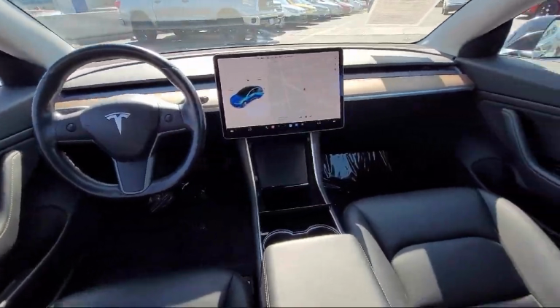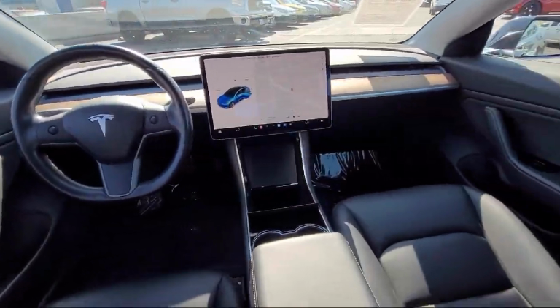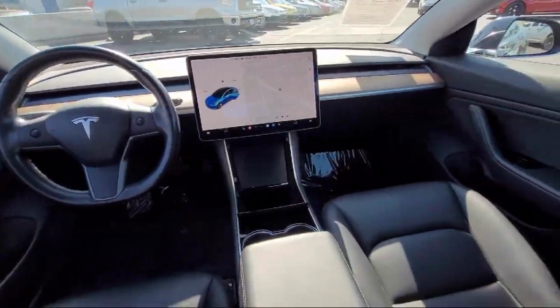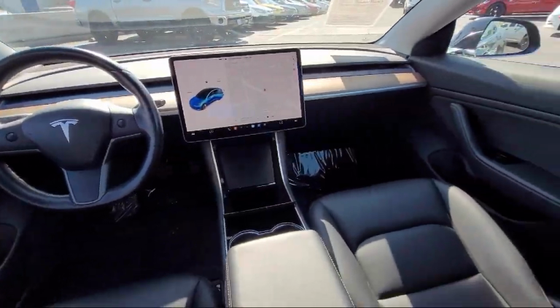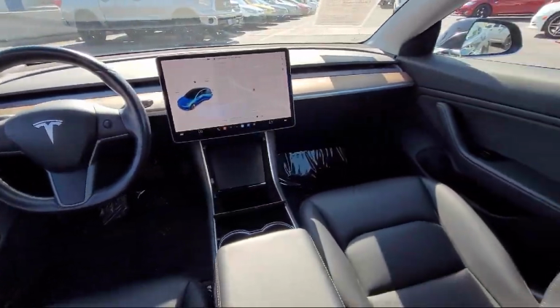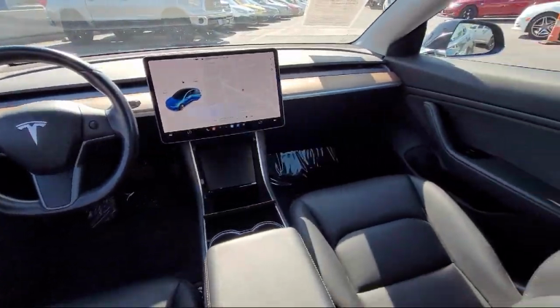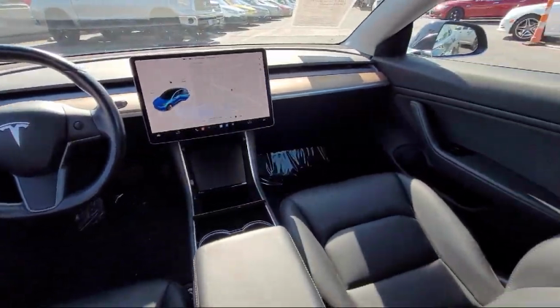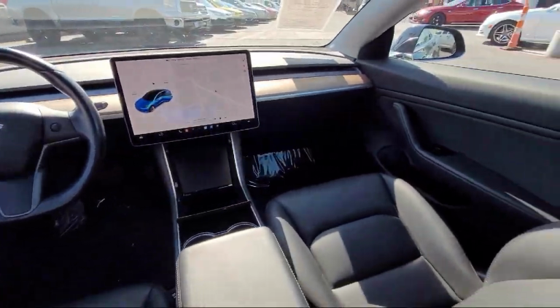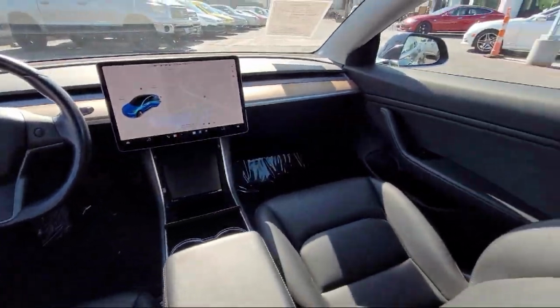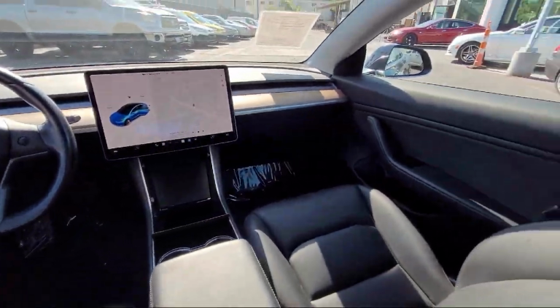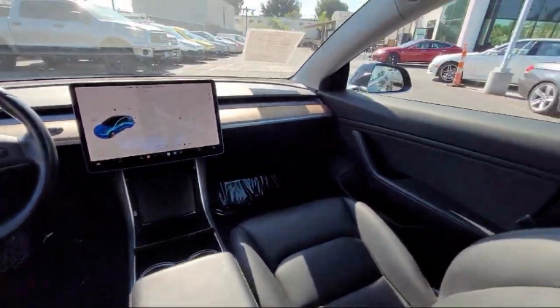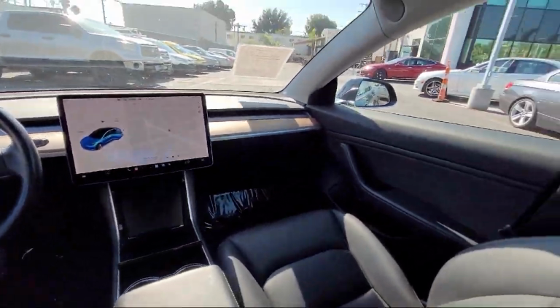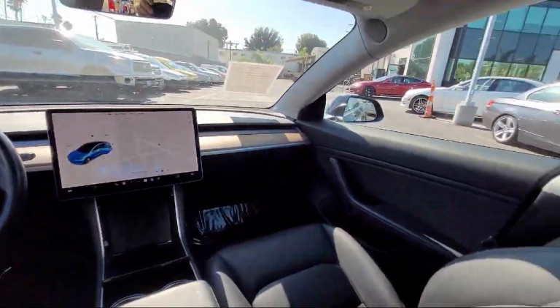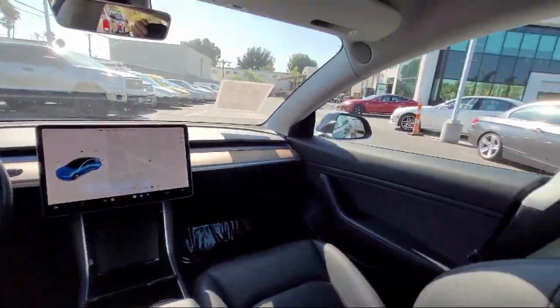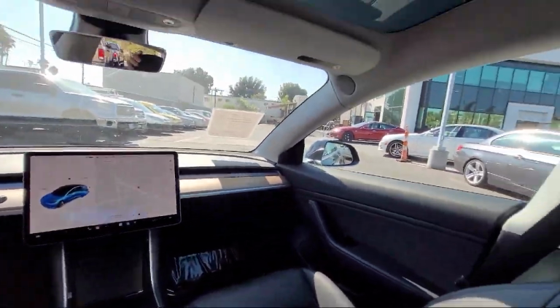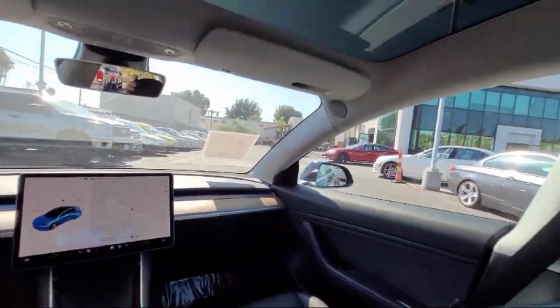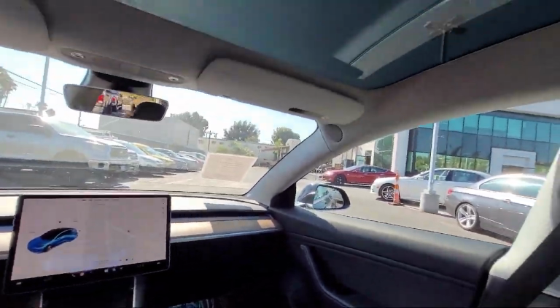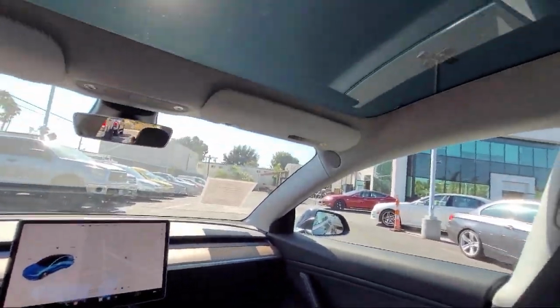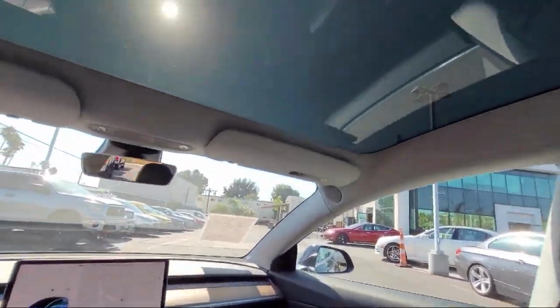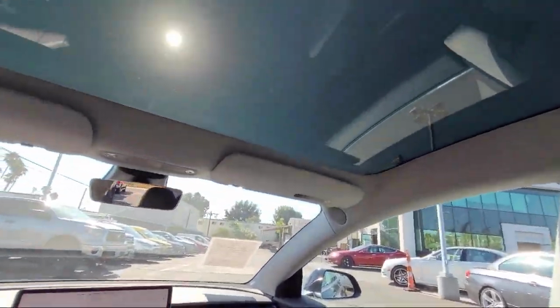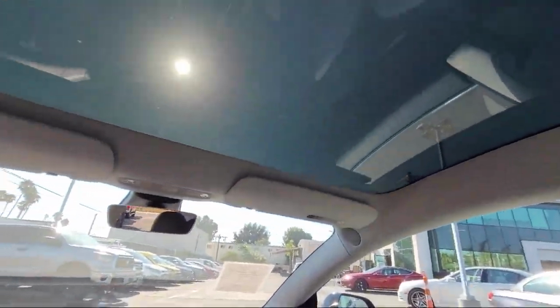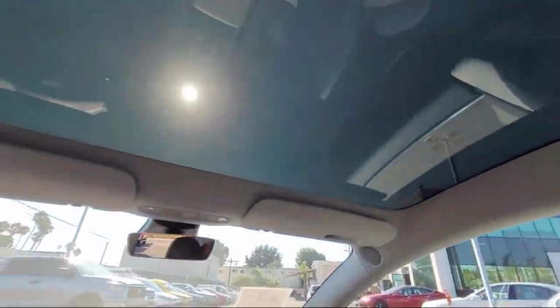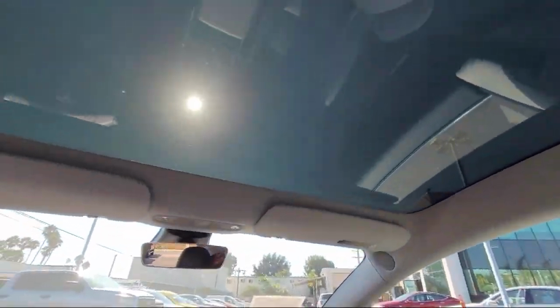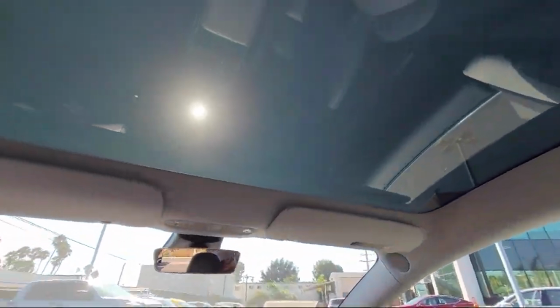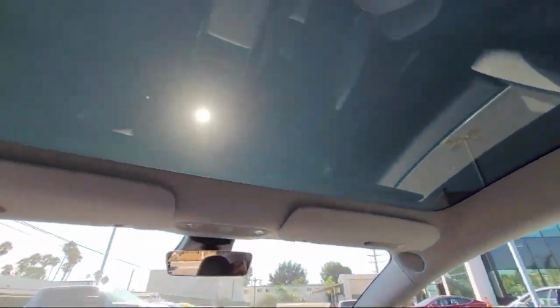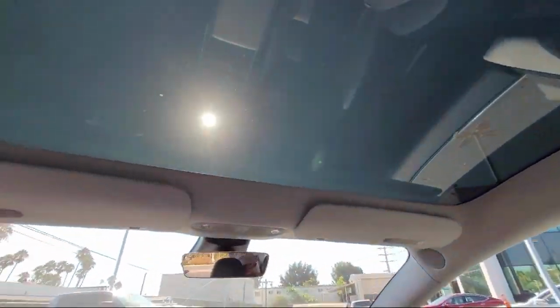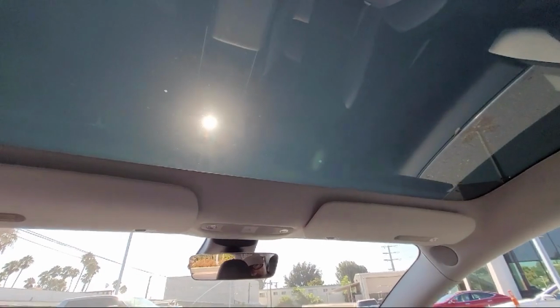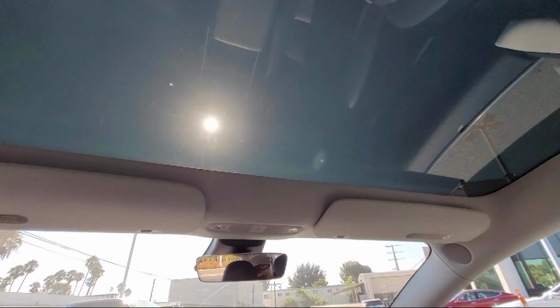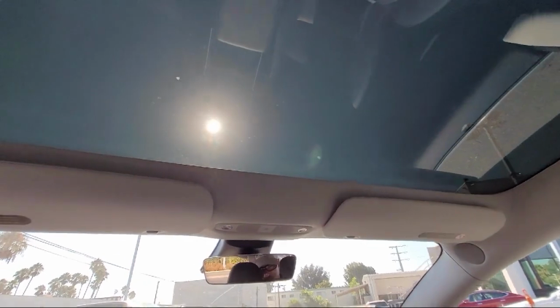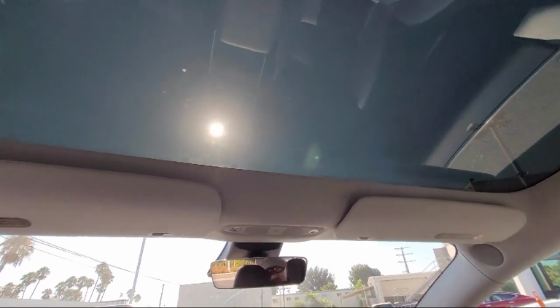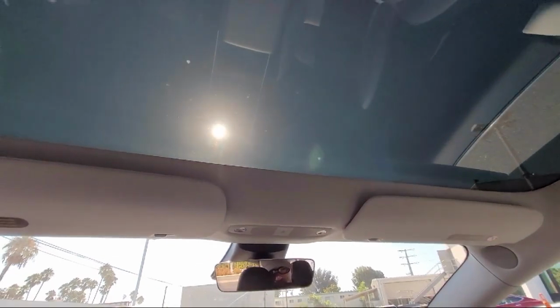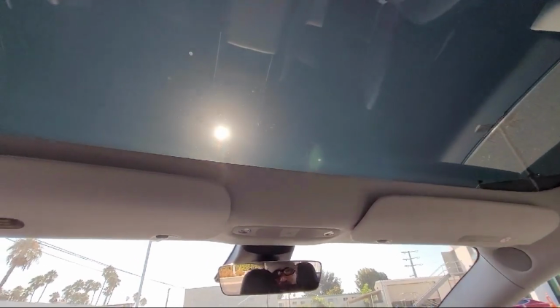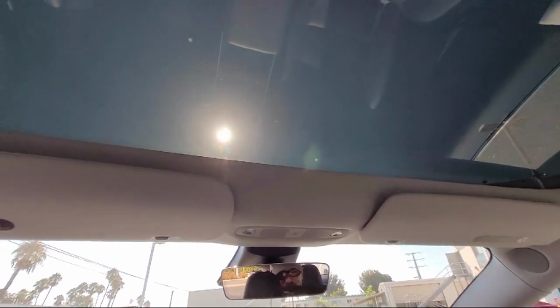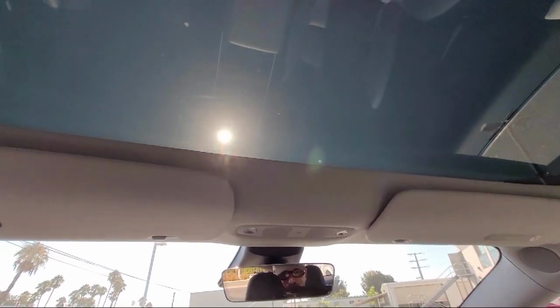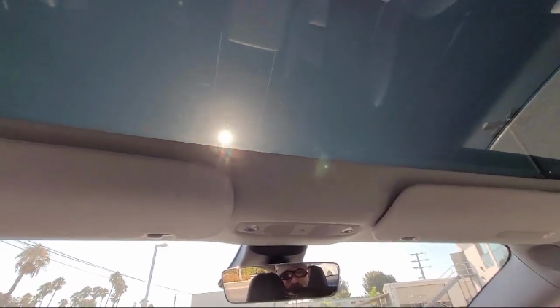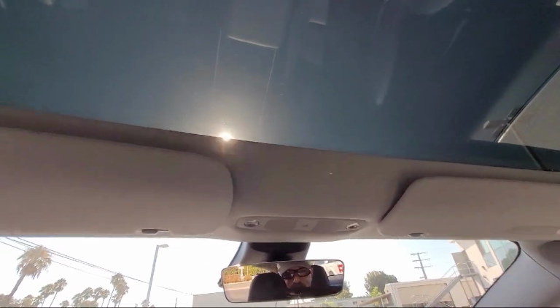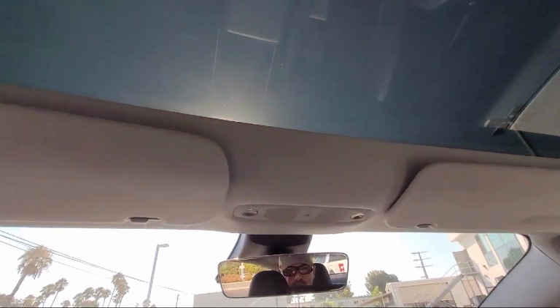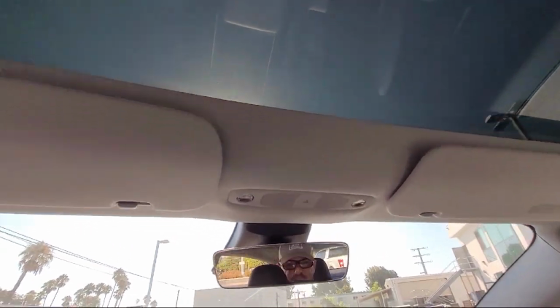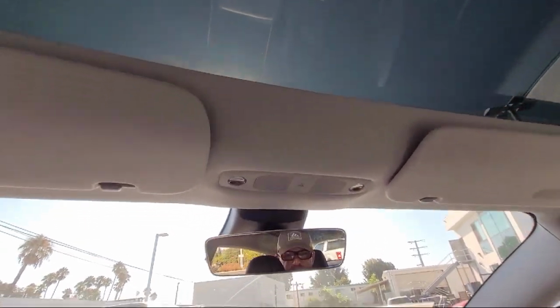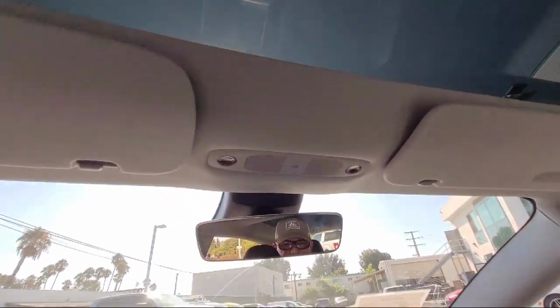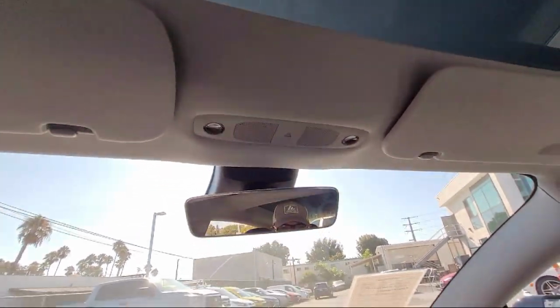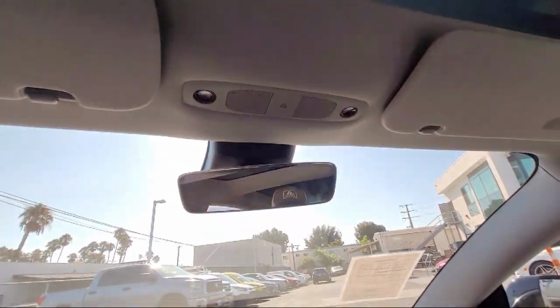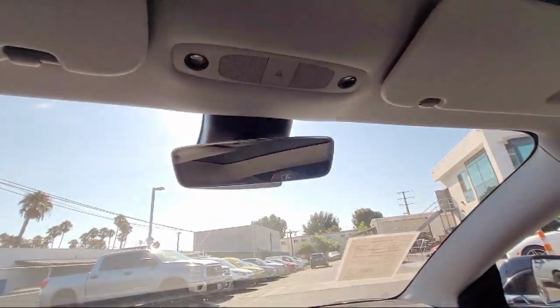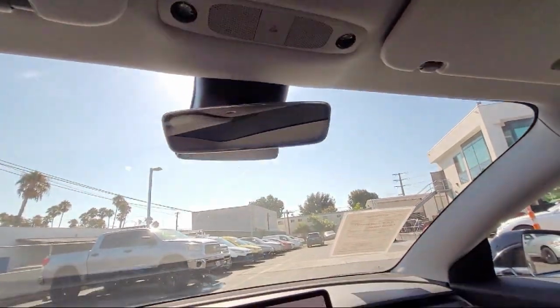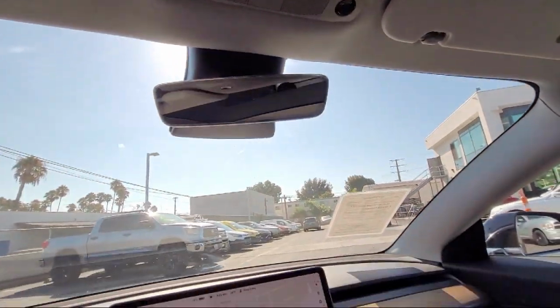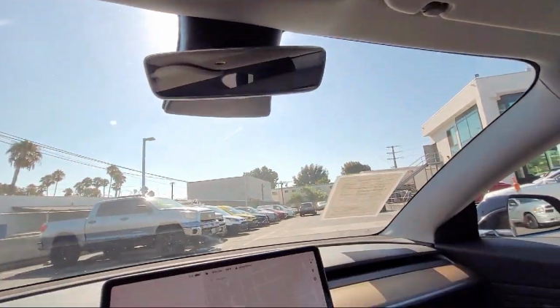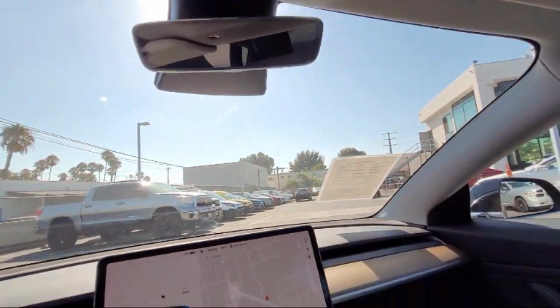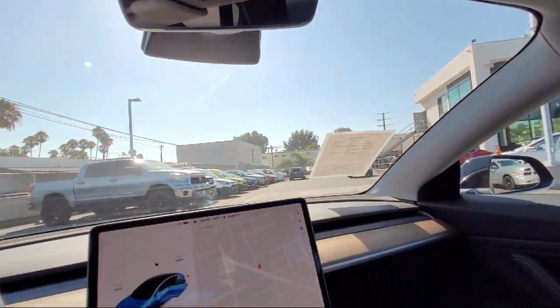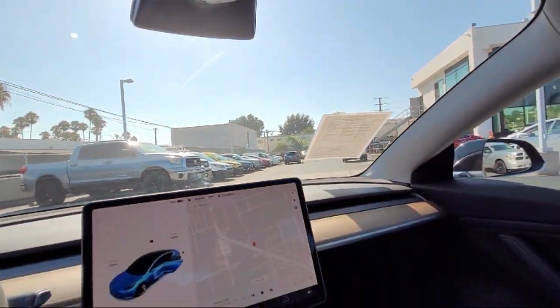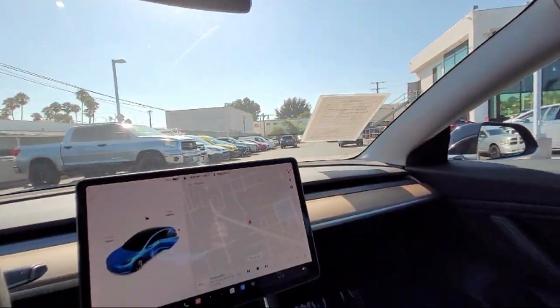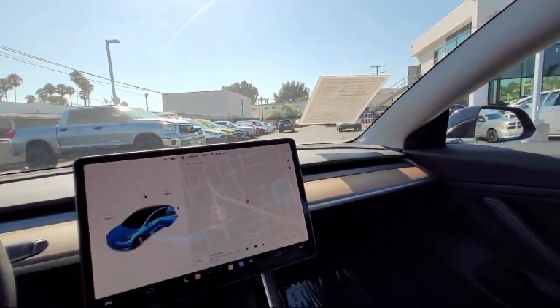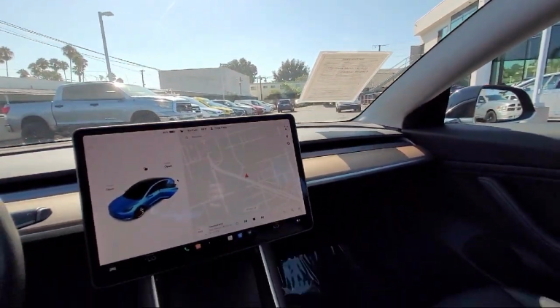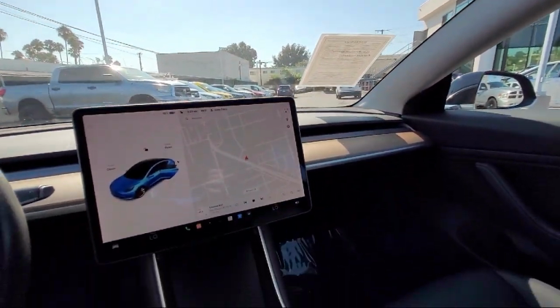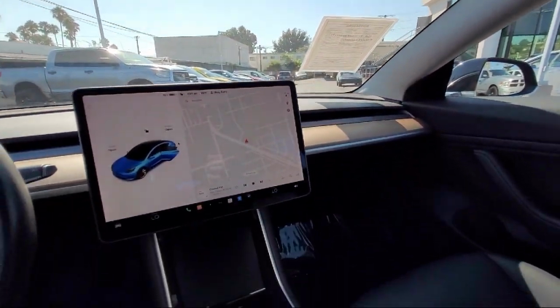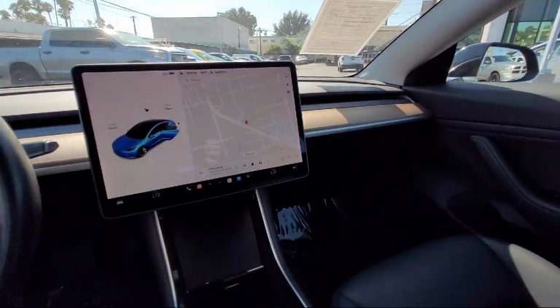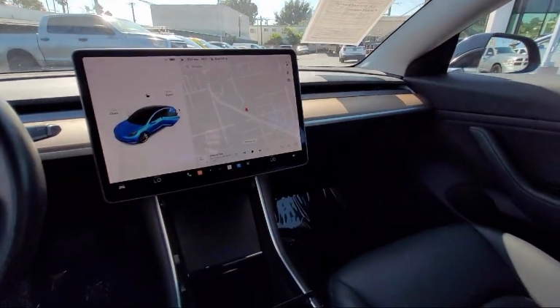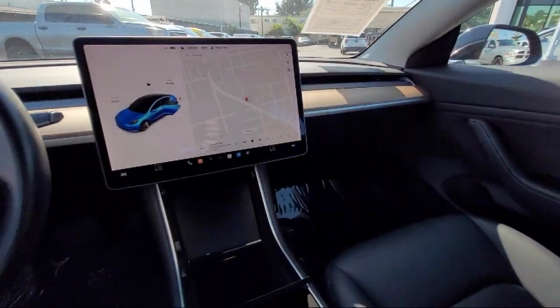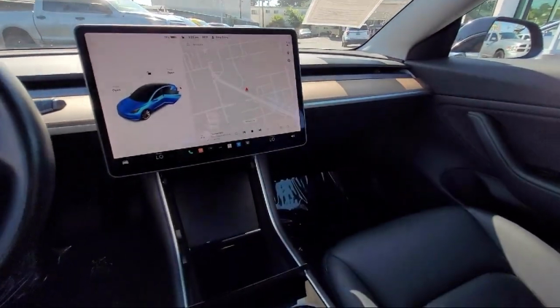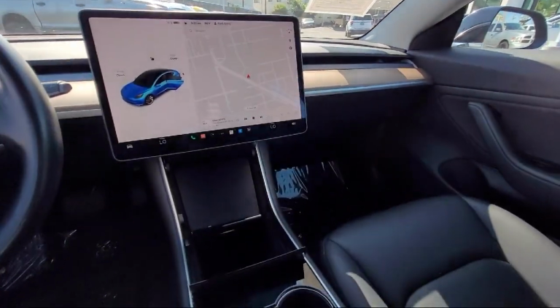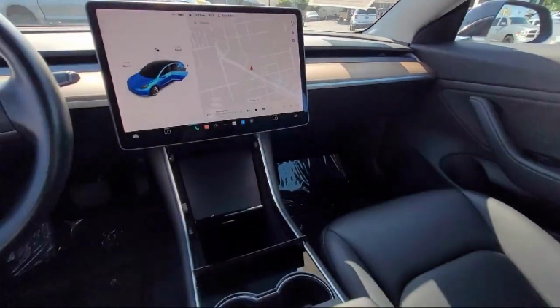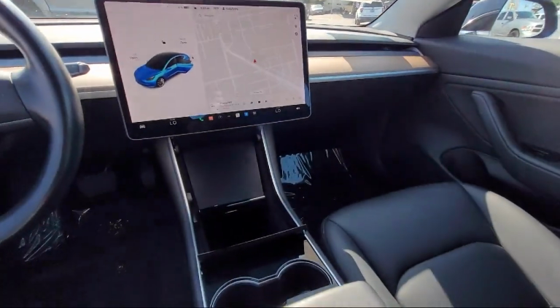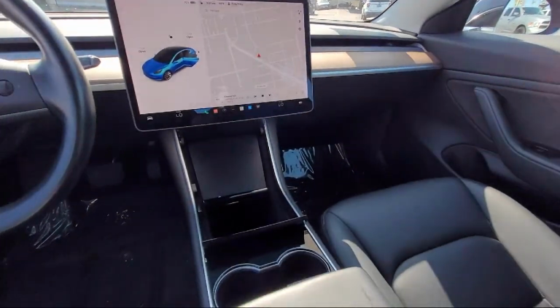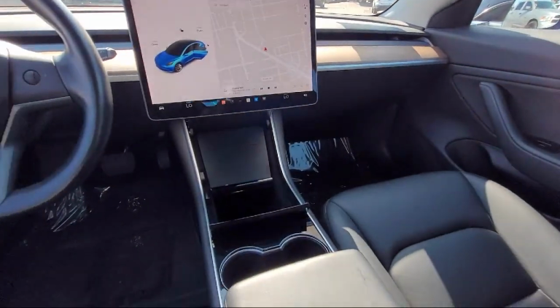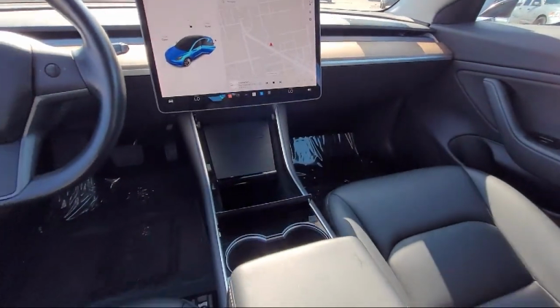Auto high beam headlamp control, heated rear seats, heated front seats, keyless entry, and has less than 25,000 miles on the odometer.